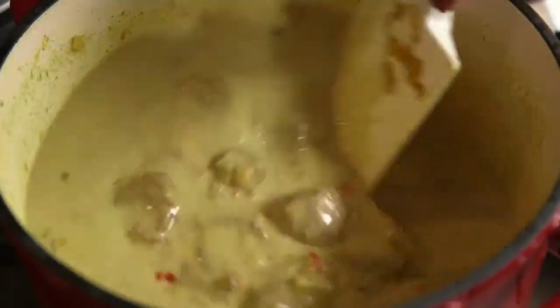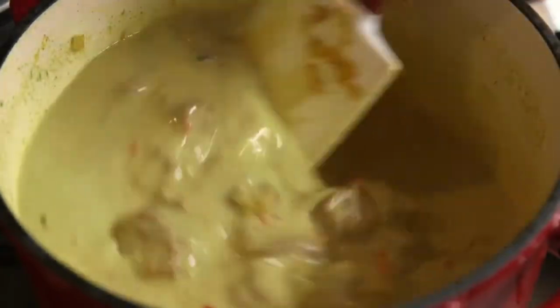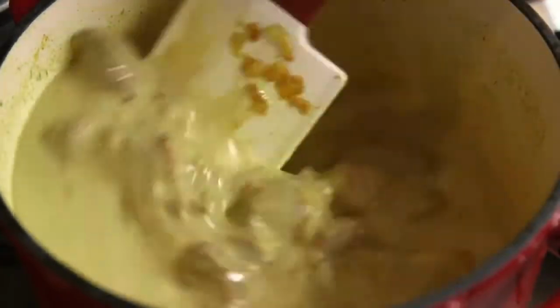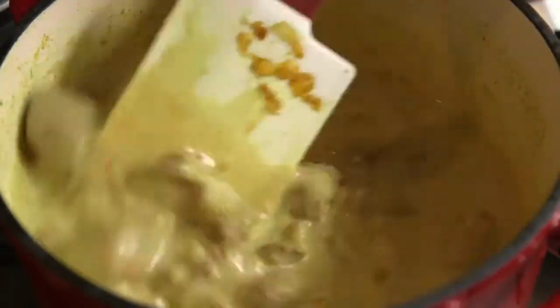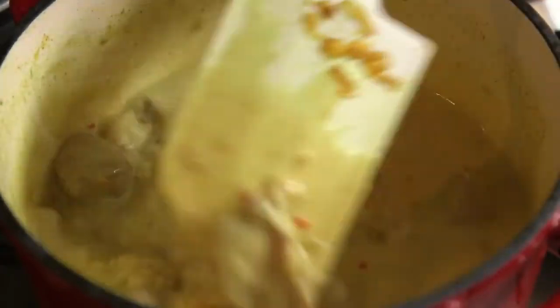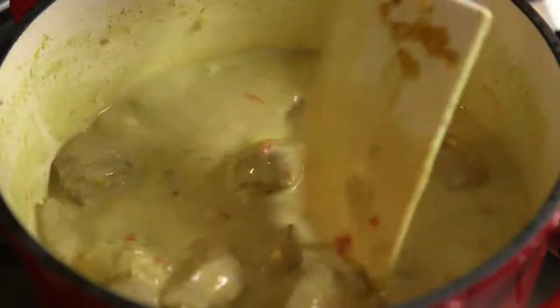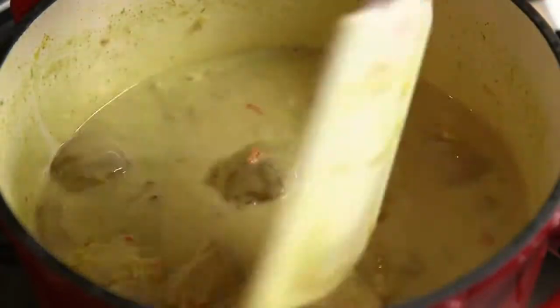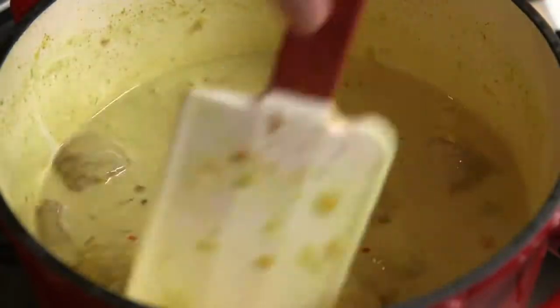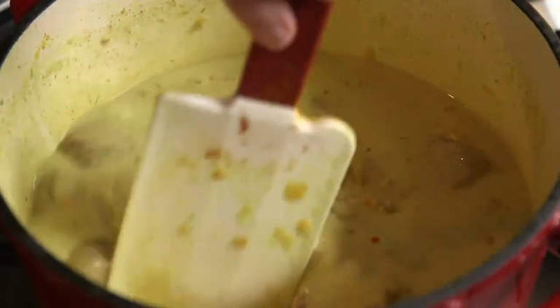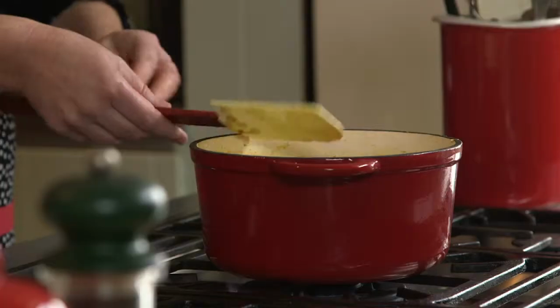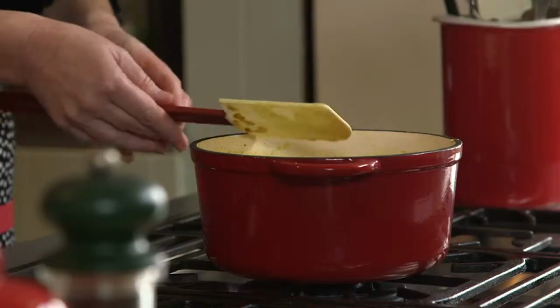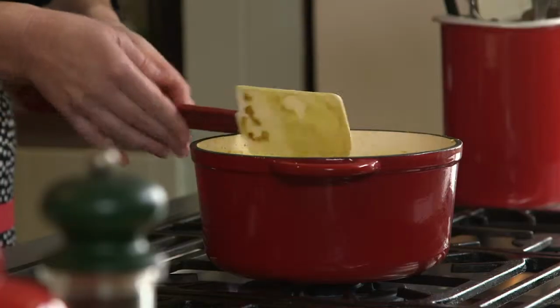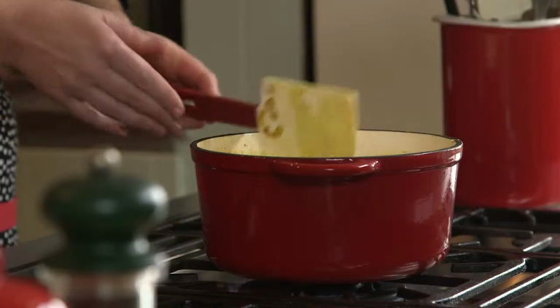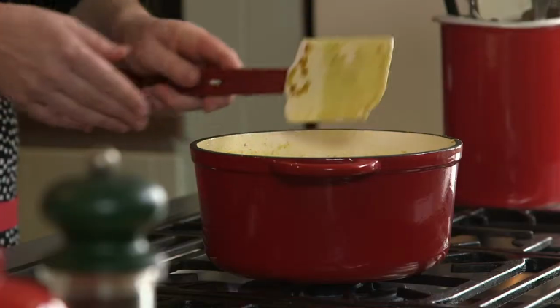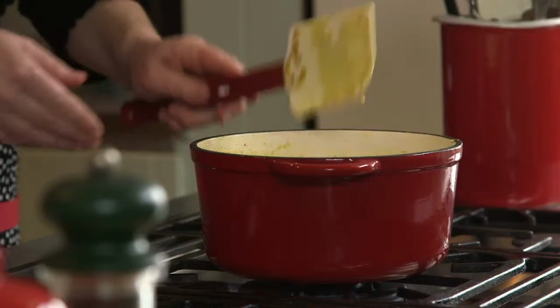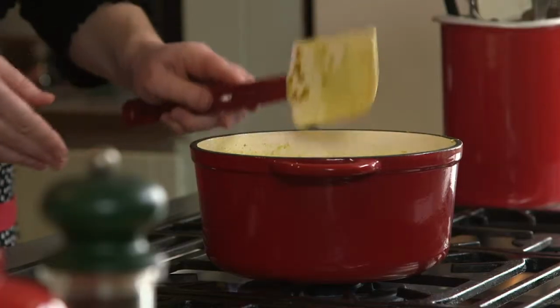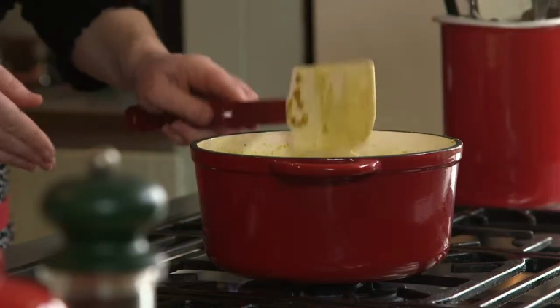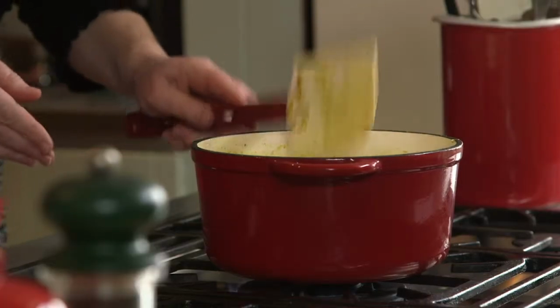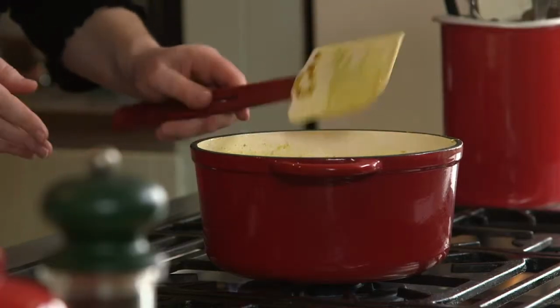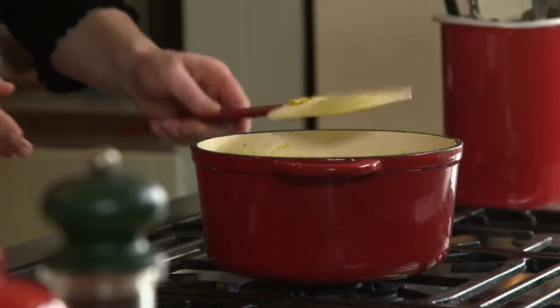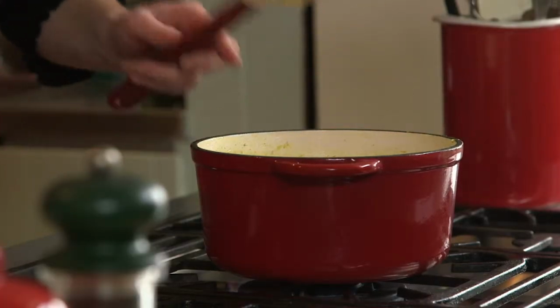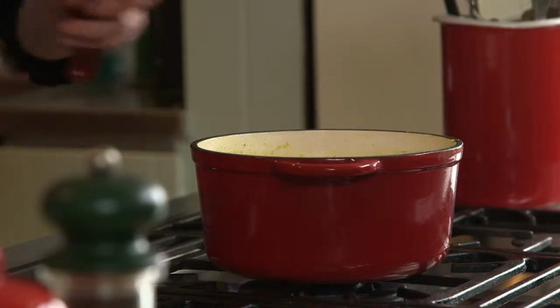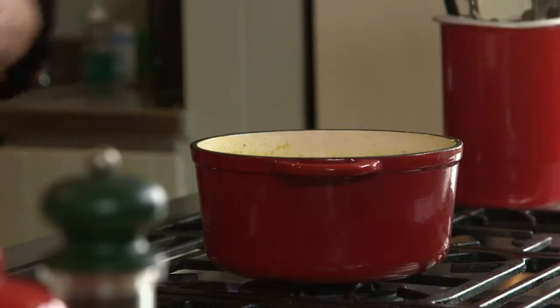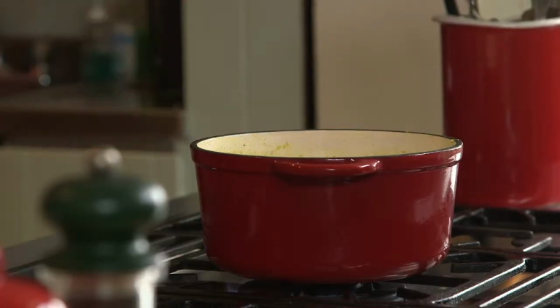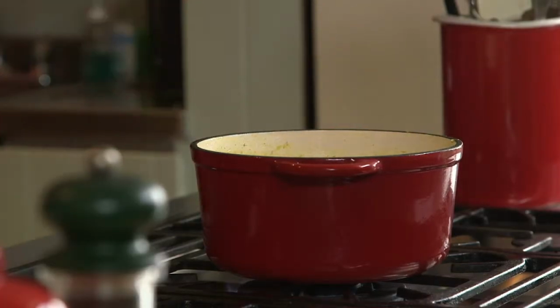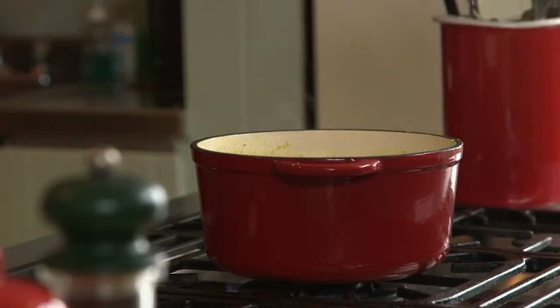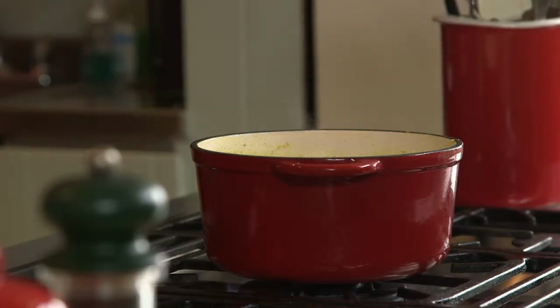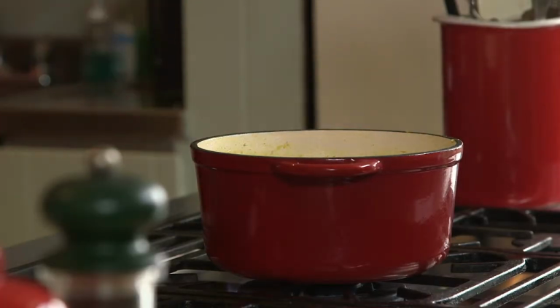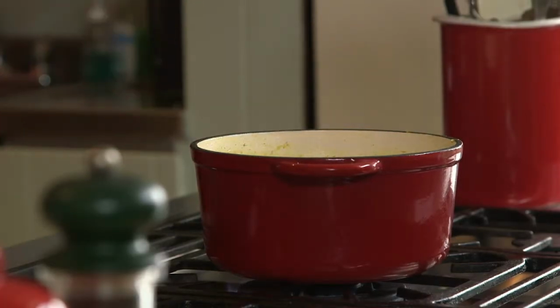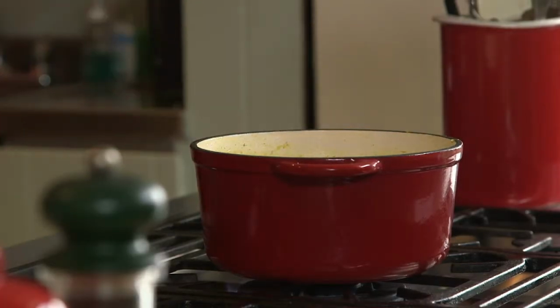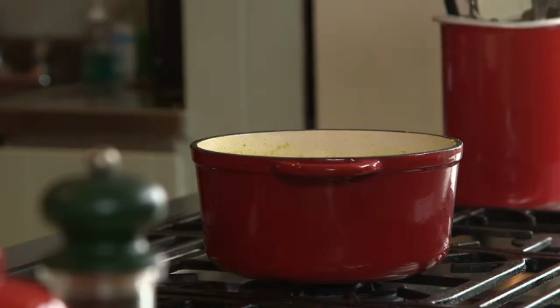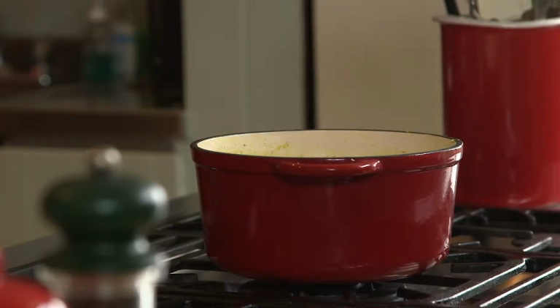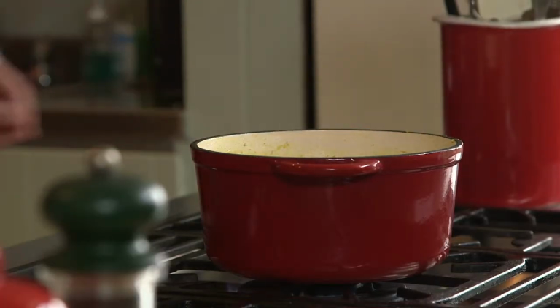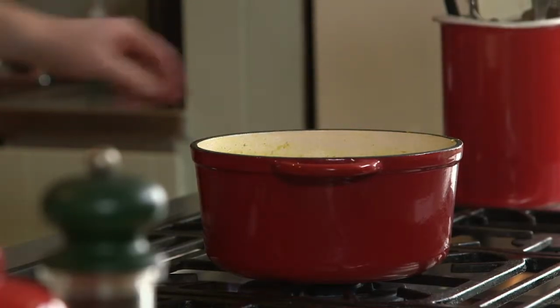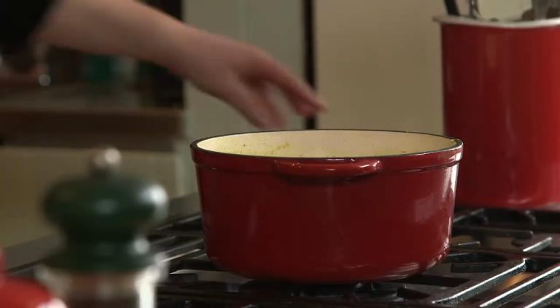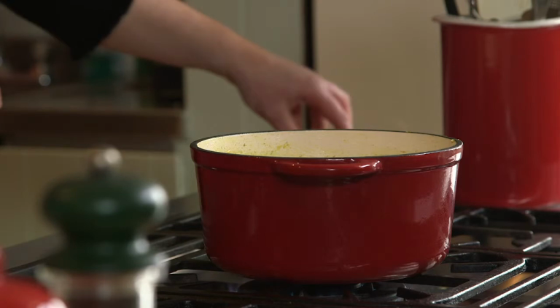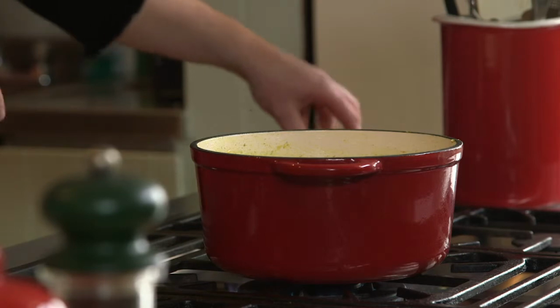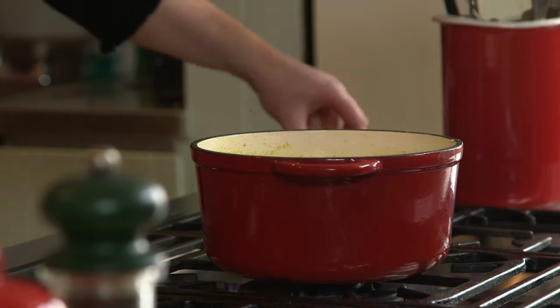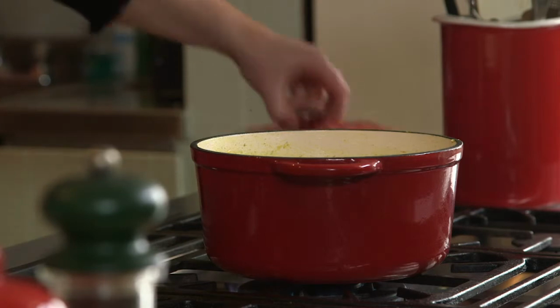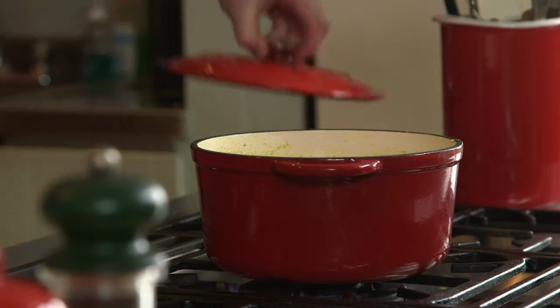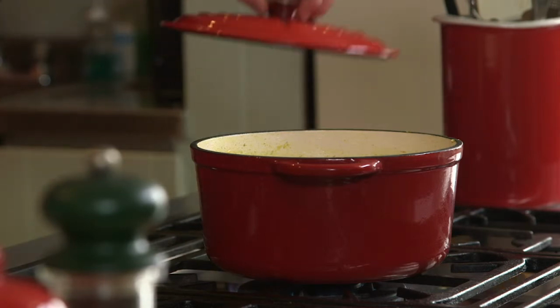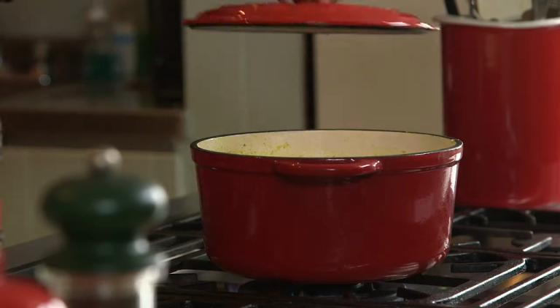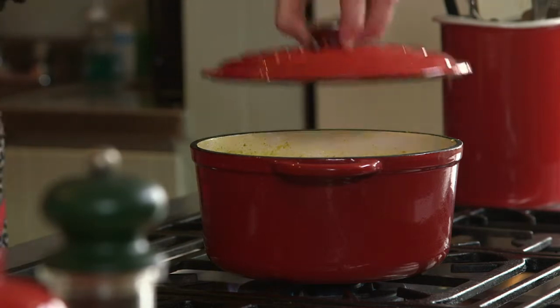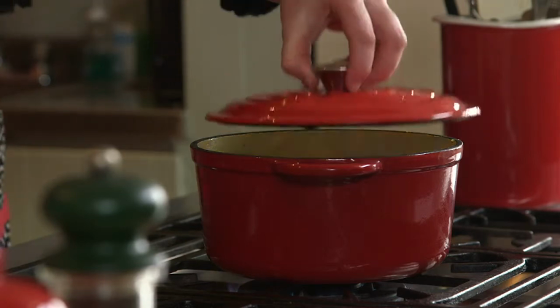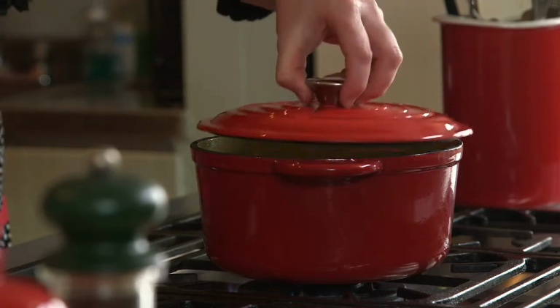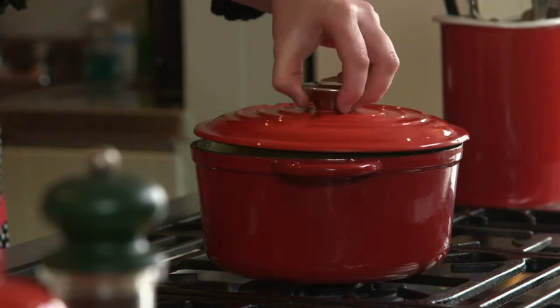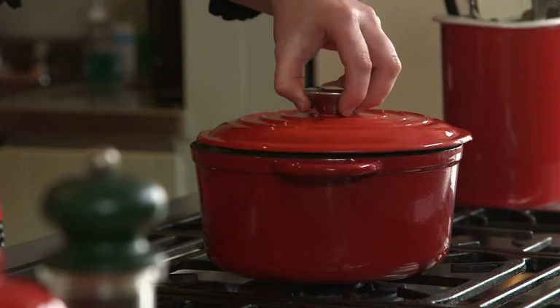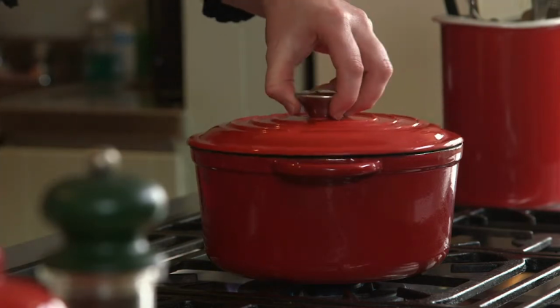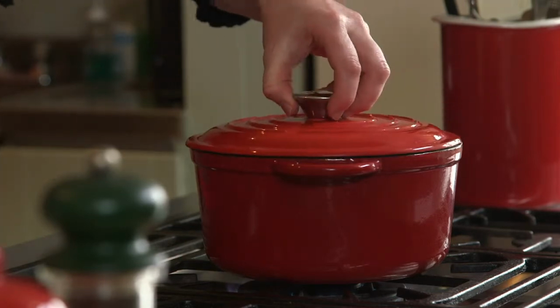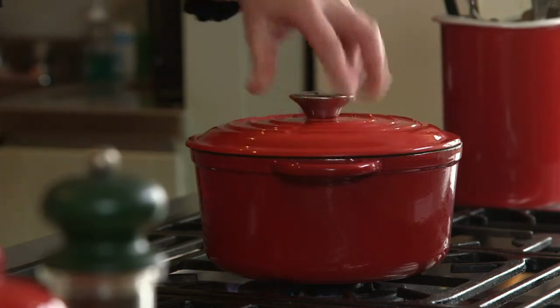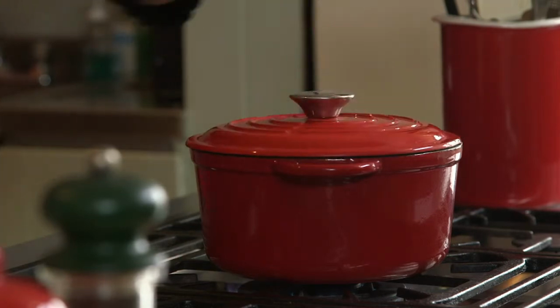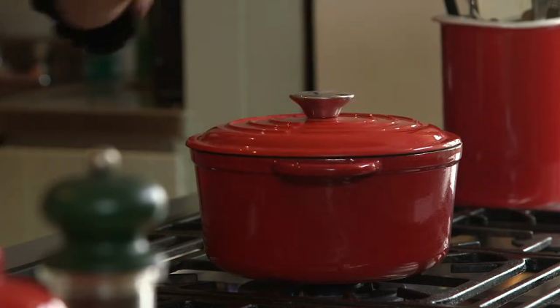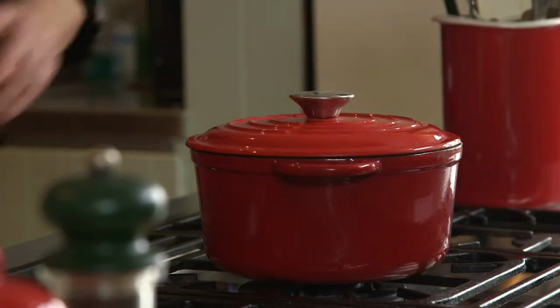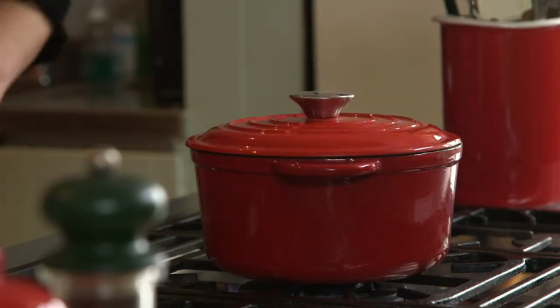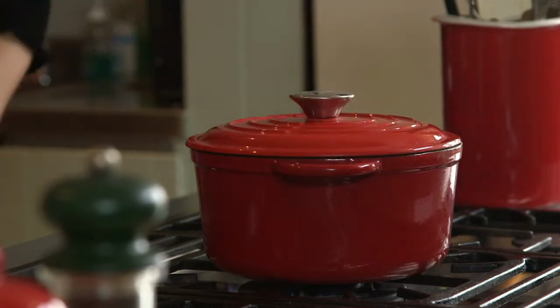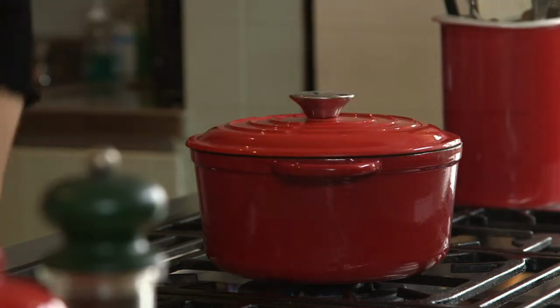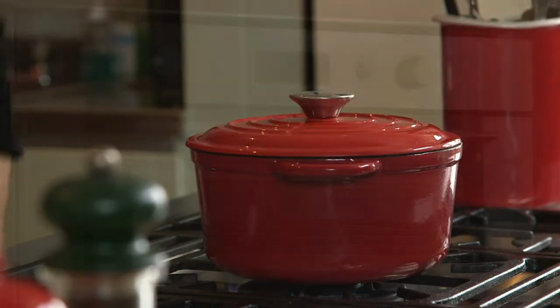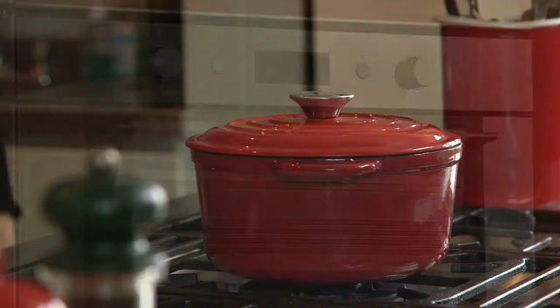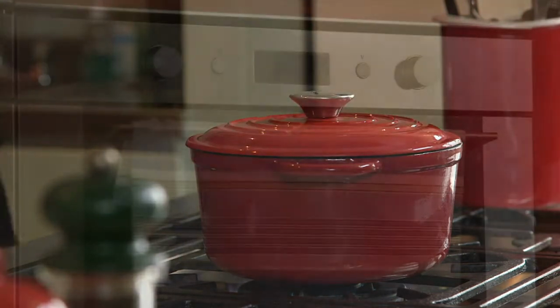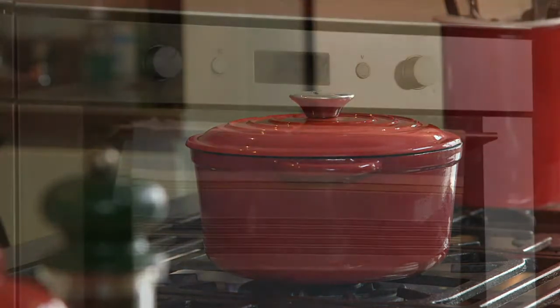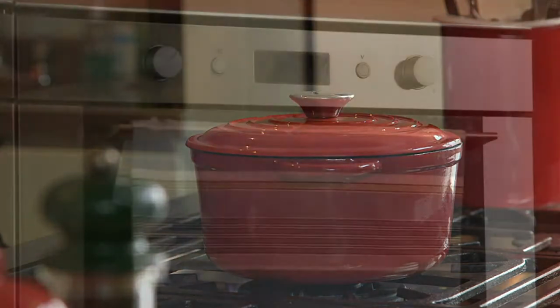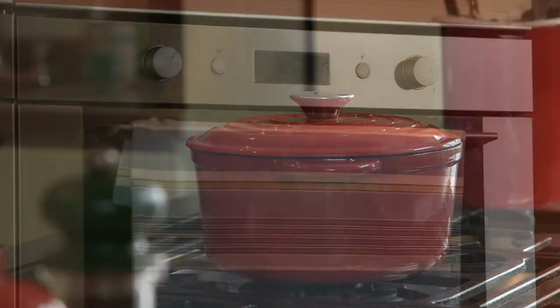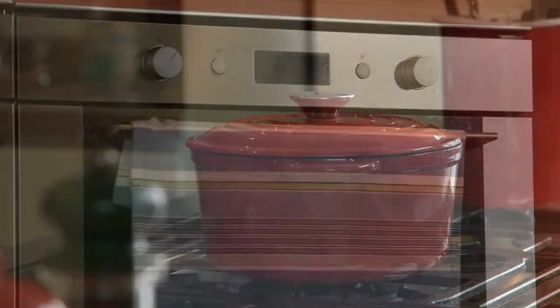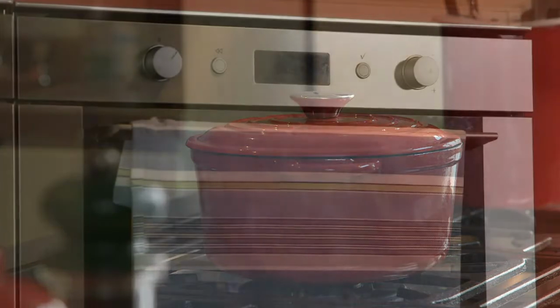Cover and simmer for 45 minutes on the hob or in the oven at gas mark 4 or 180 celsius for about an hour.